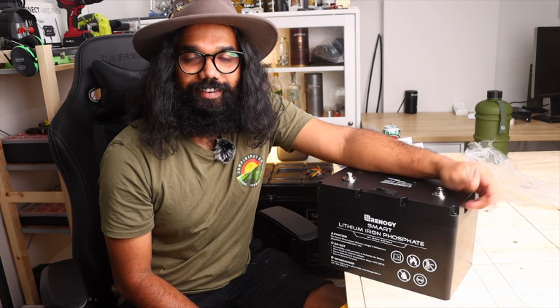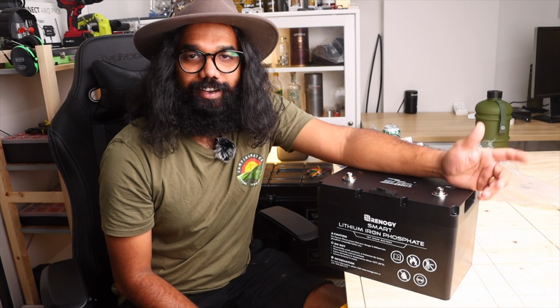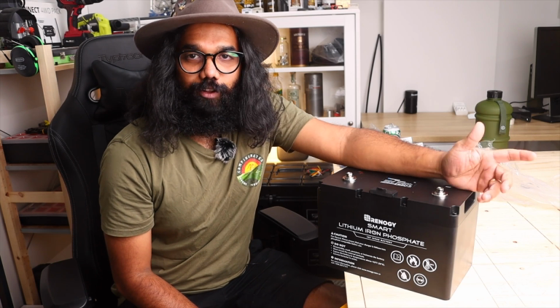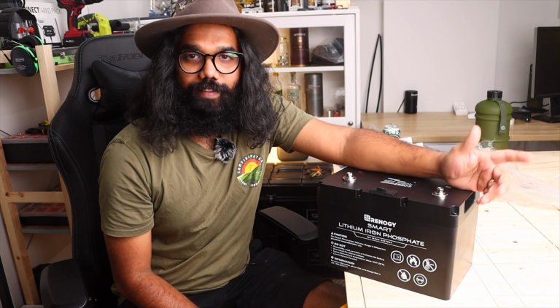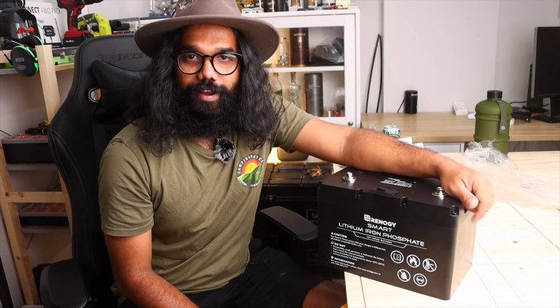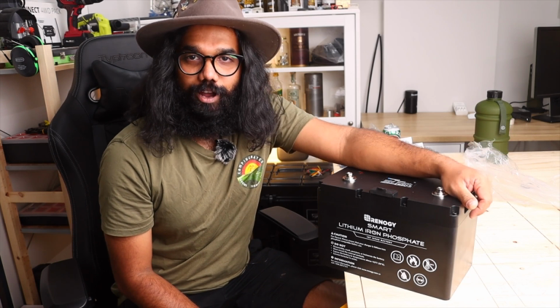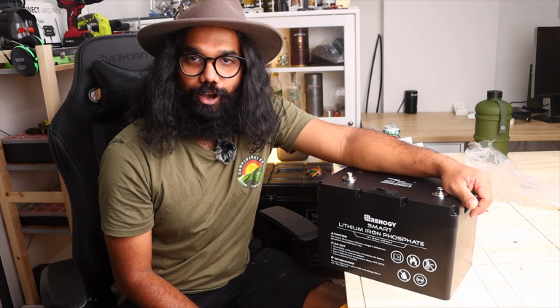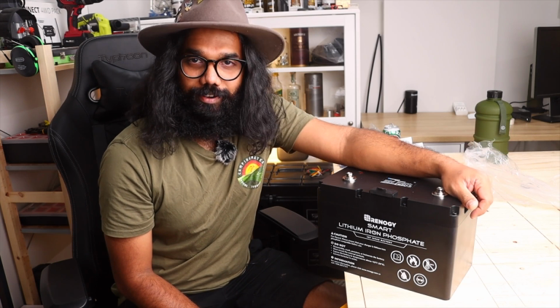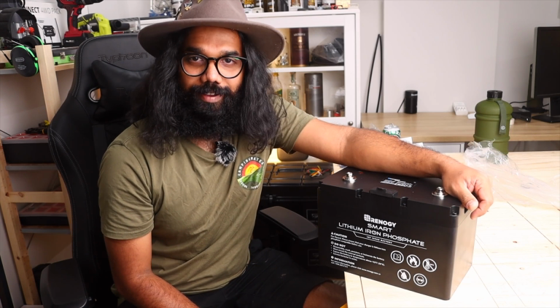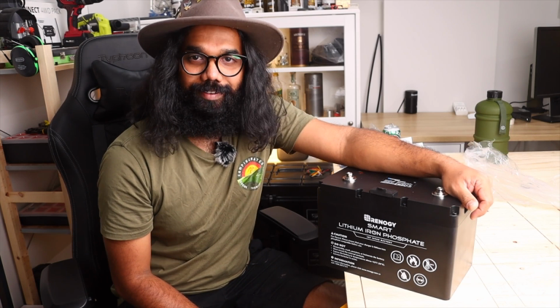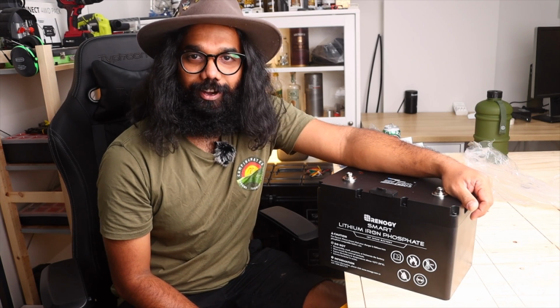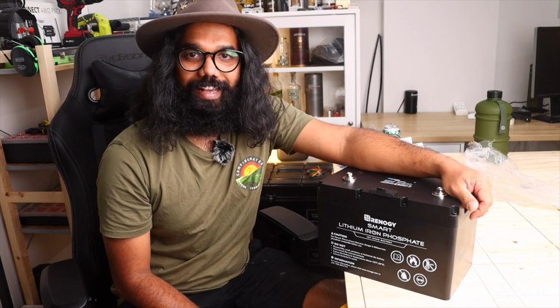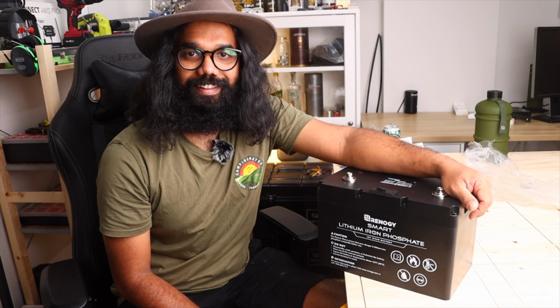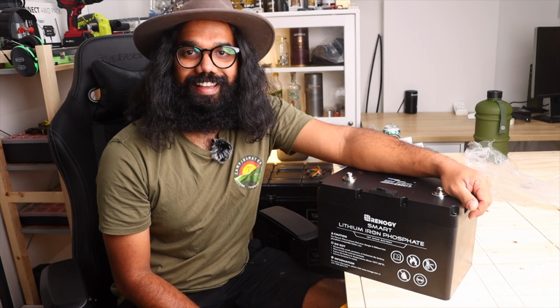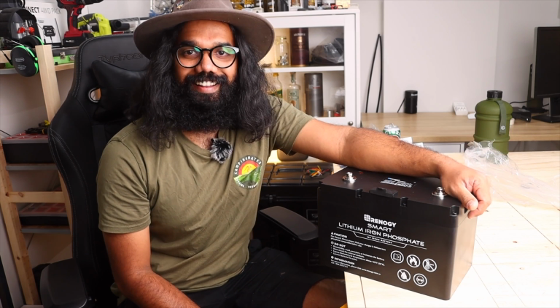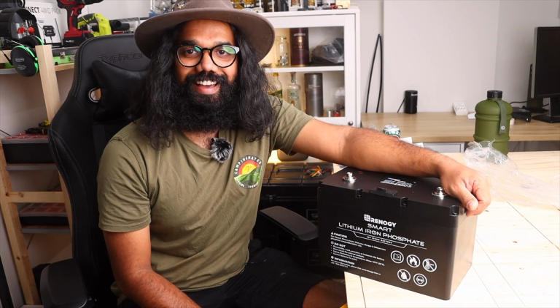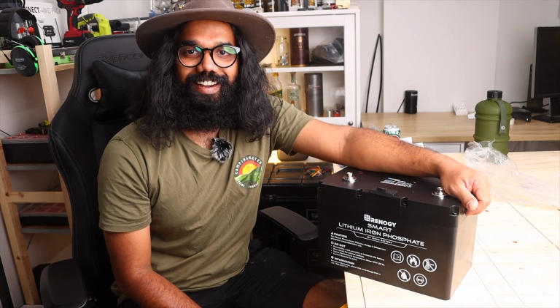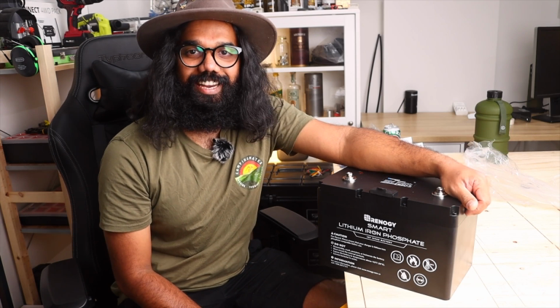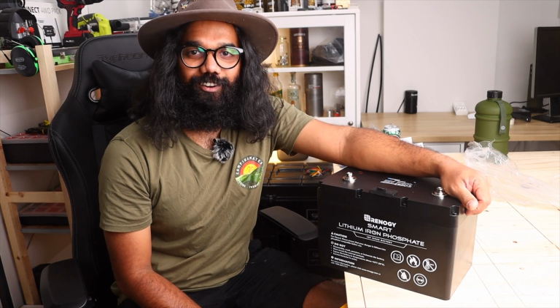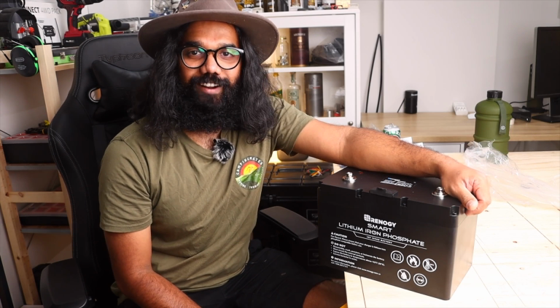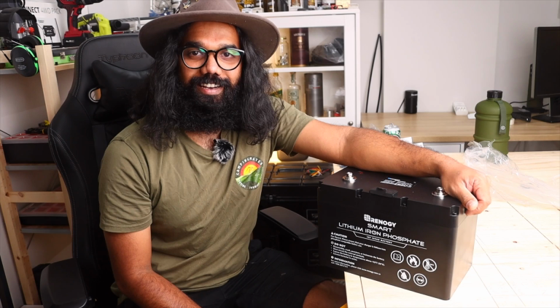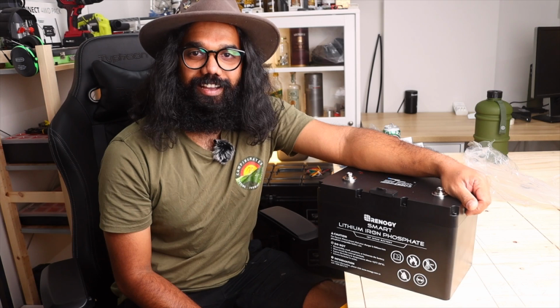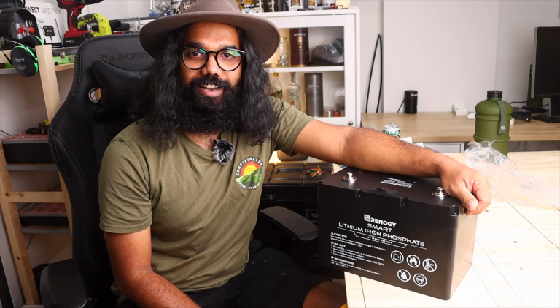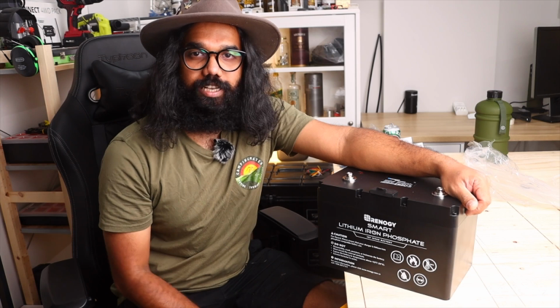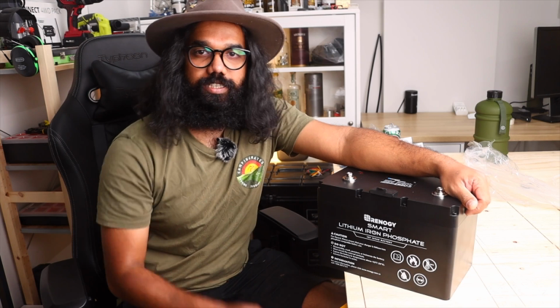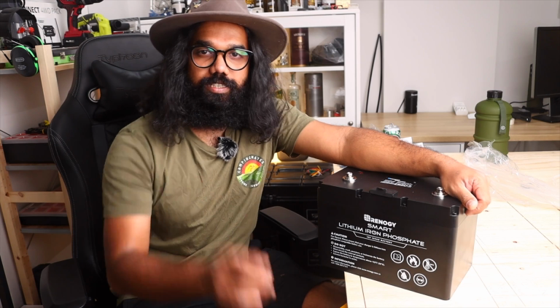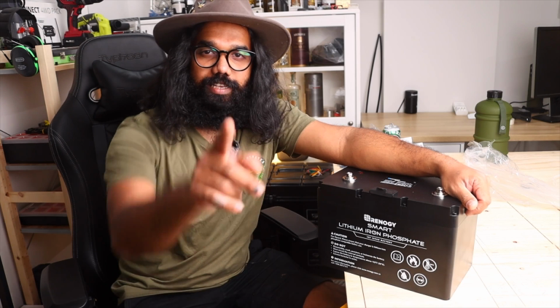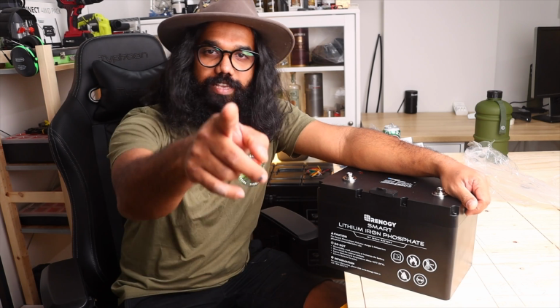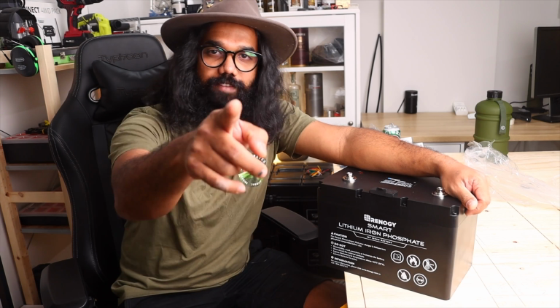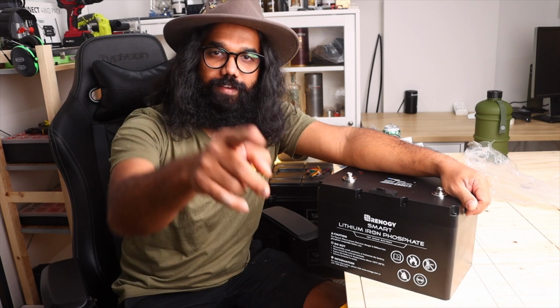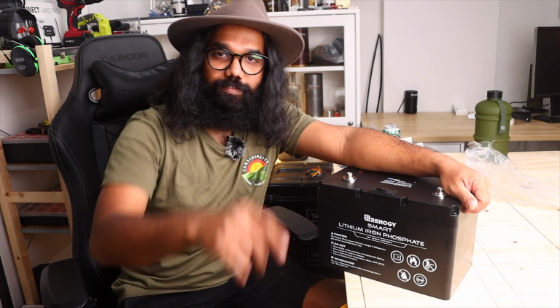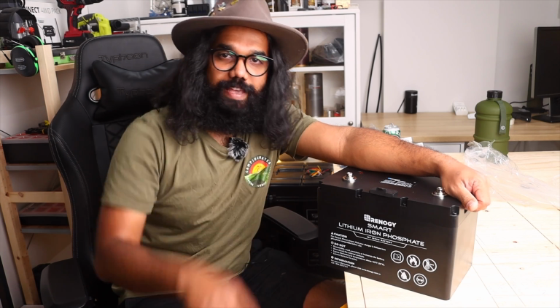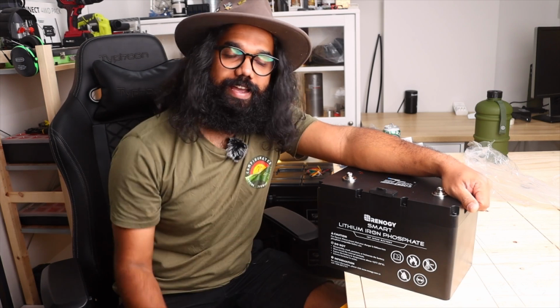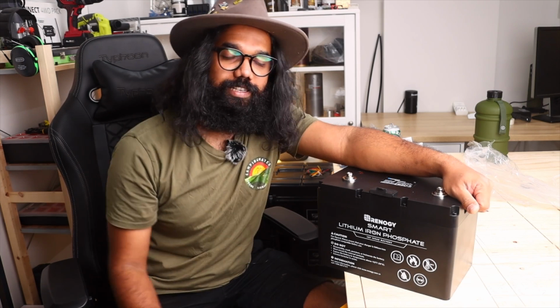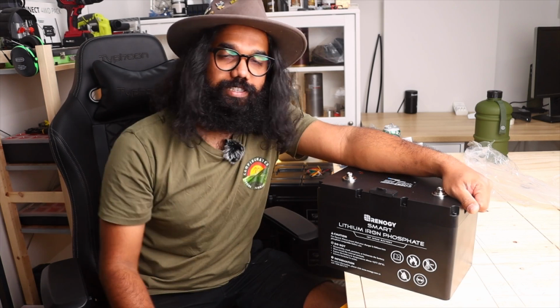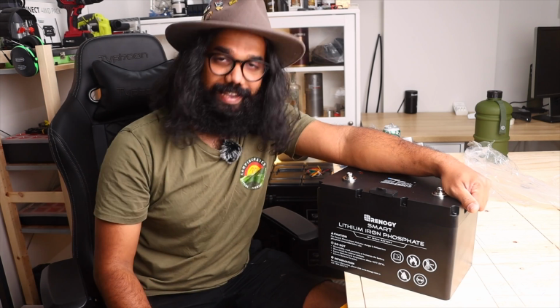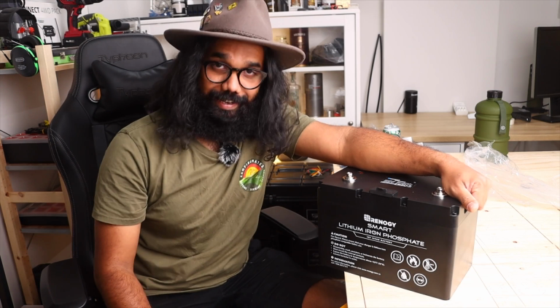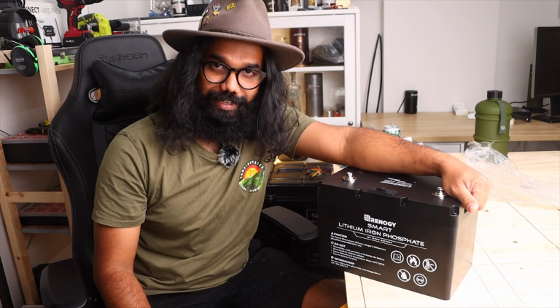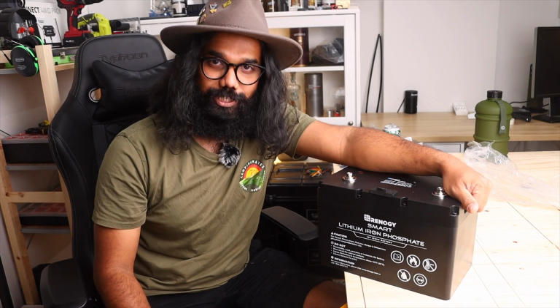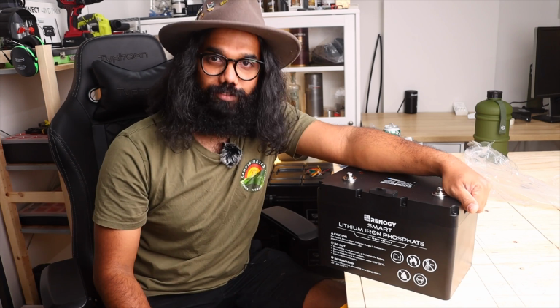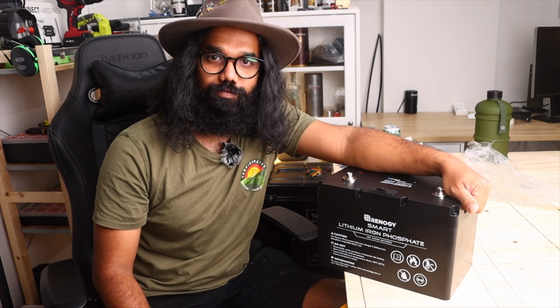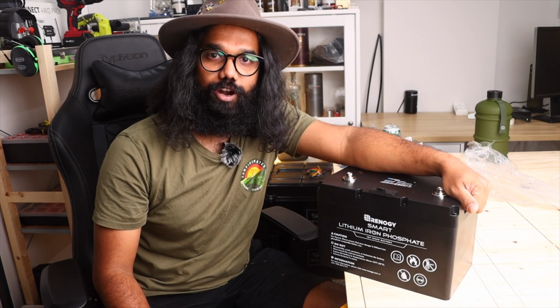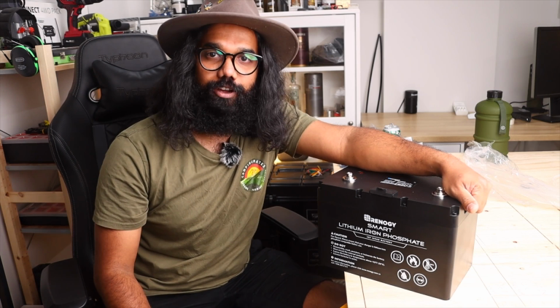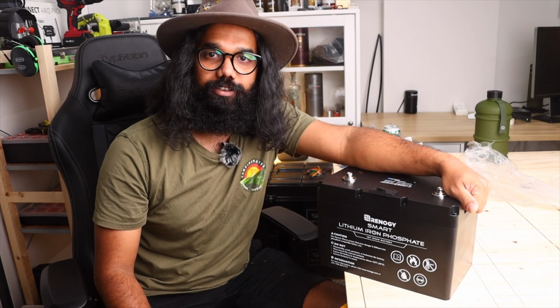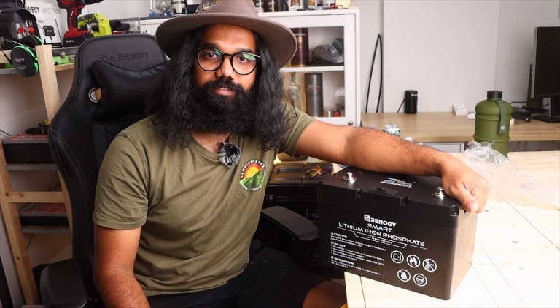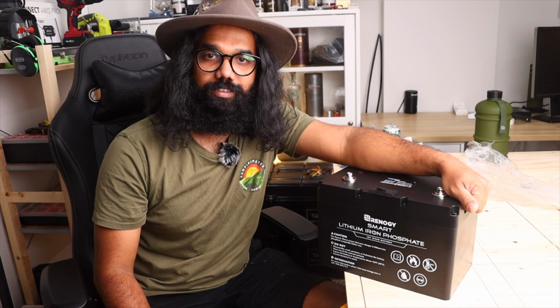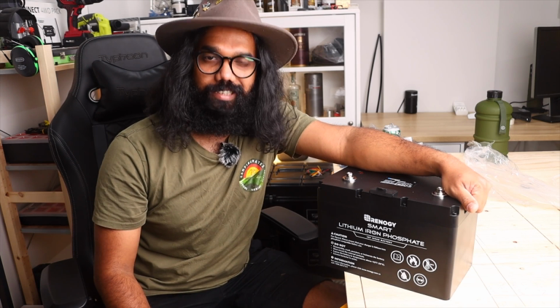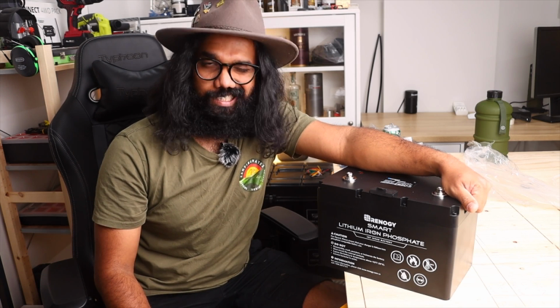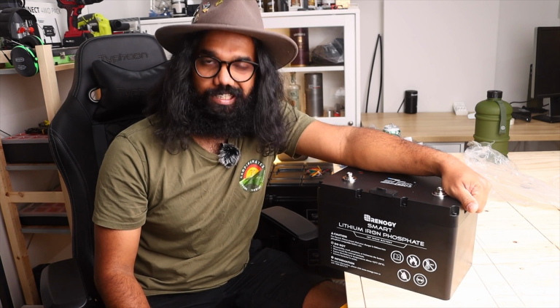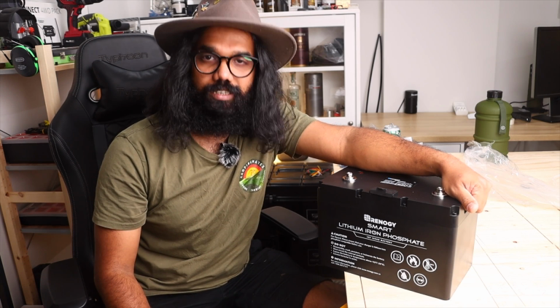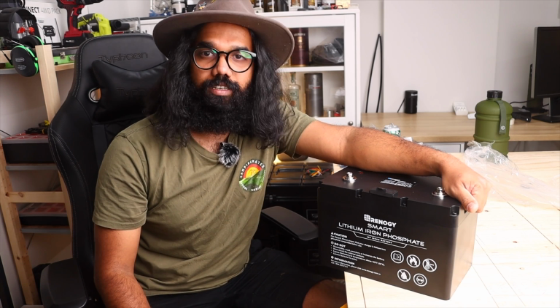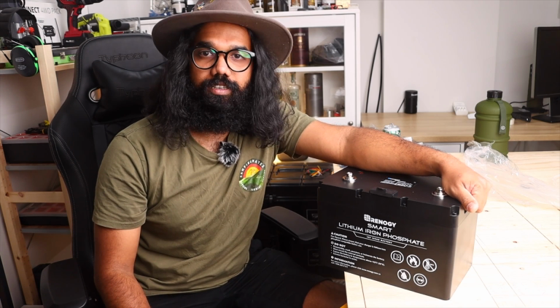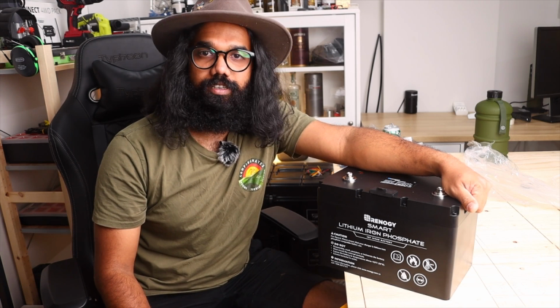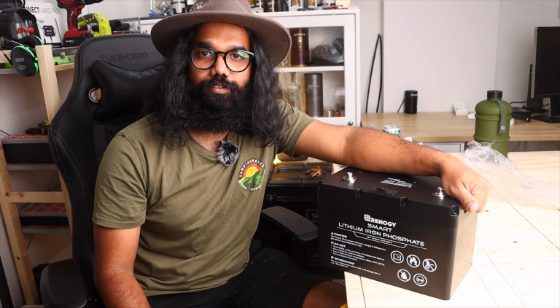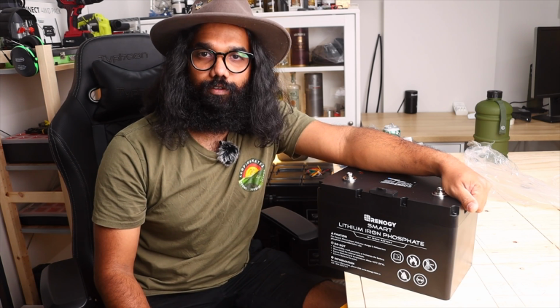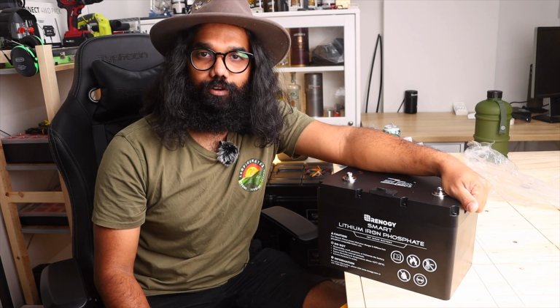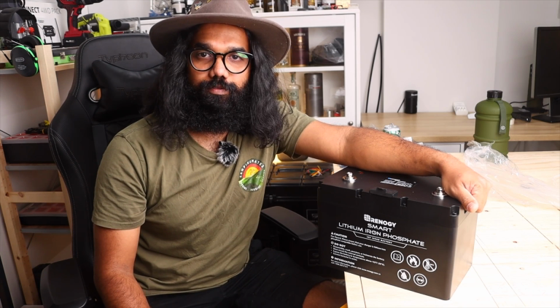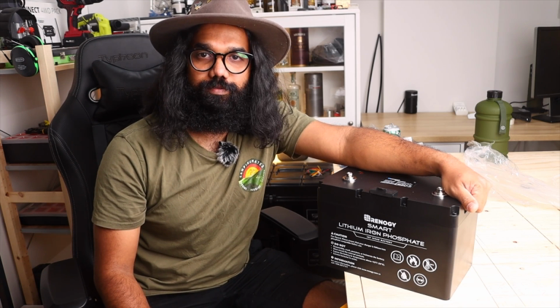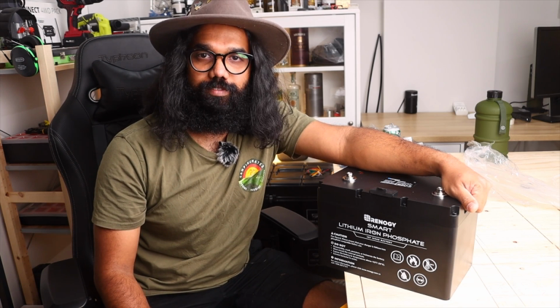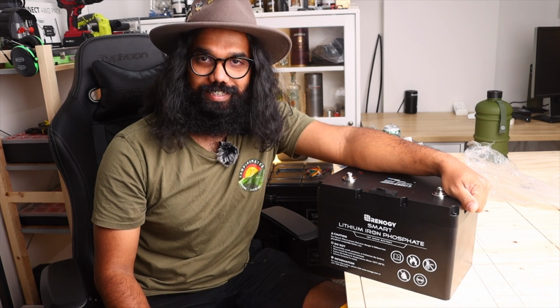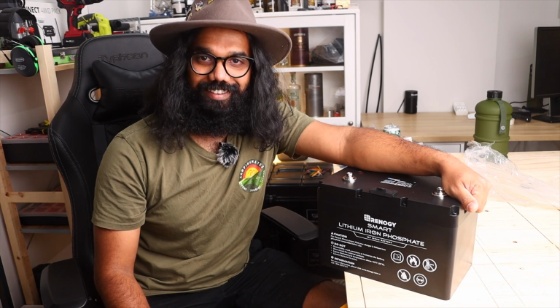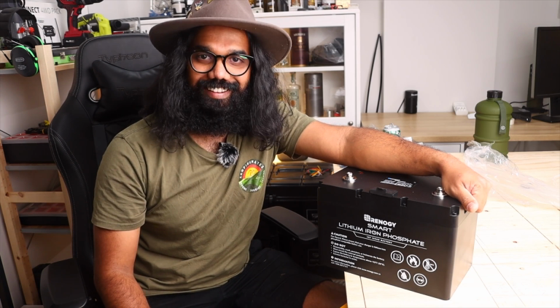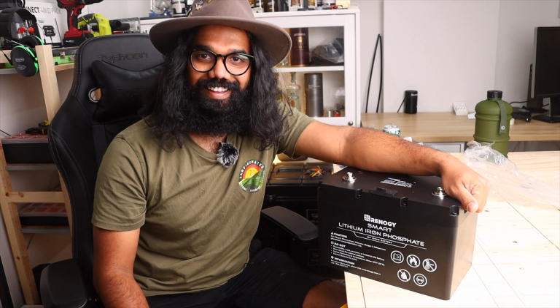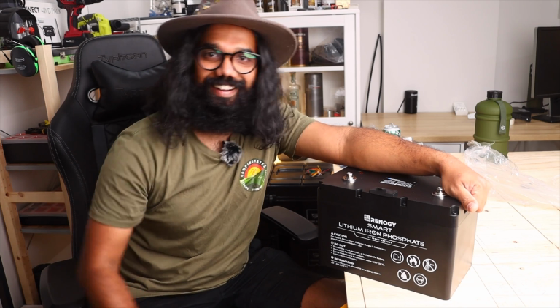On that note, I'm gonna get out of here. Stay safe out there, take it easy on the road. Hooroo, see you later!